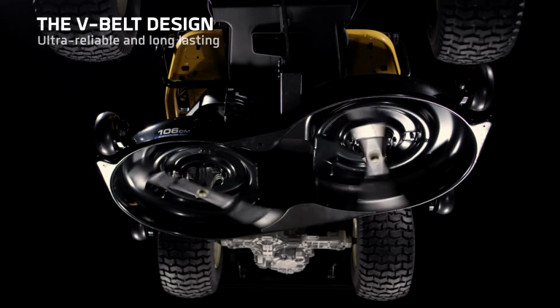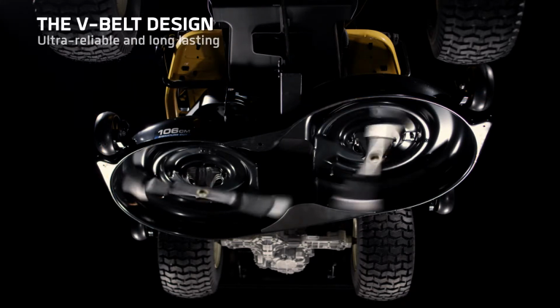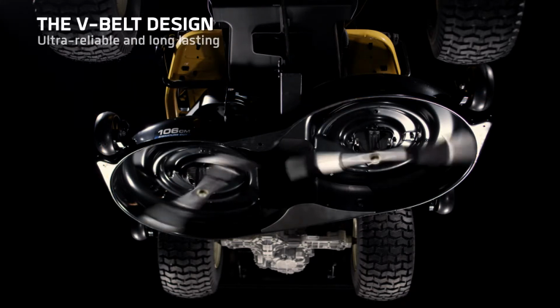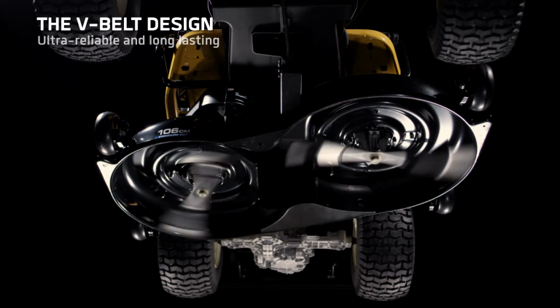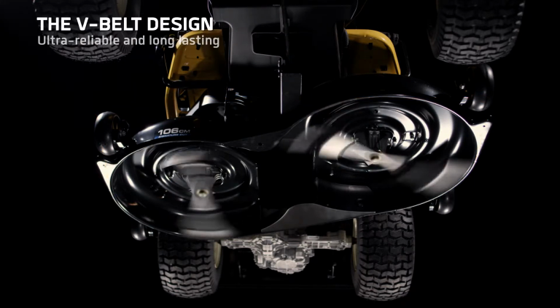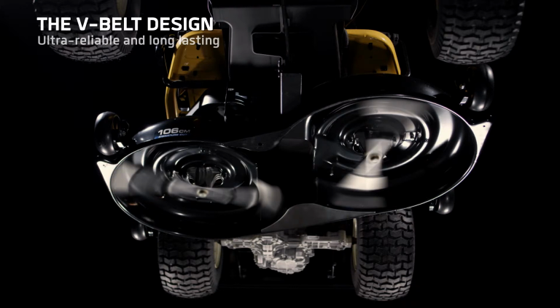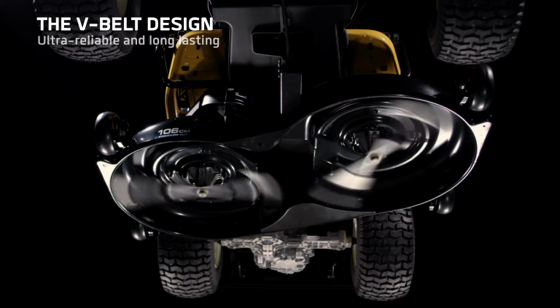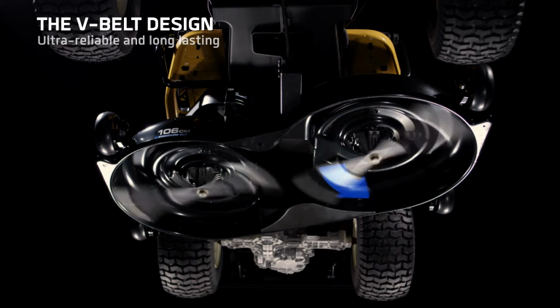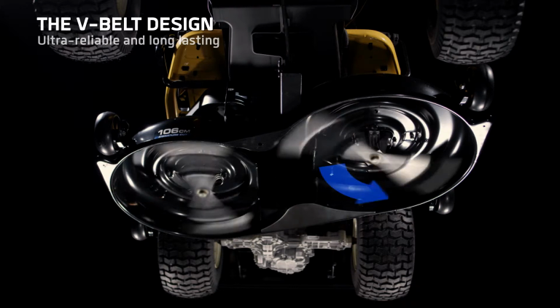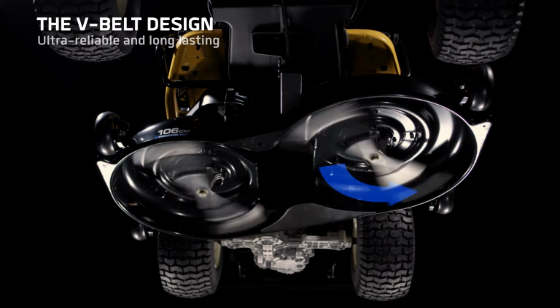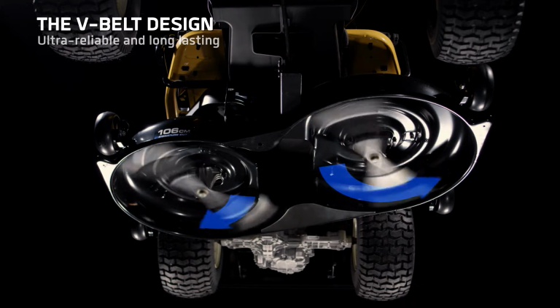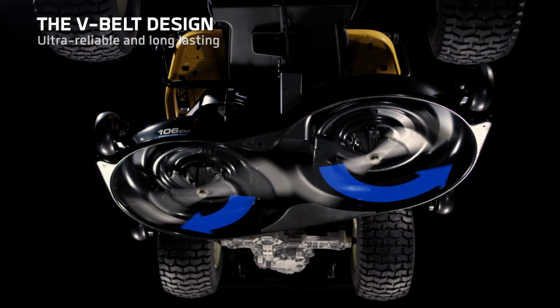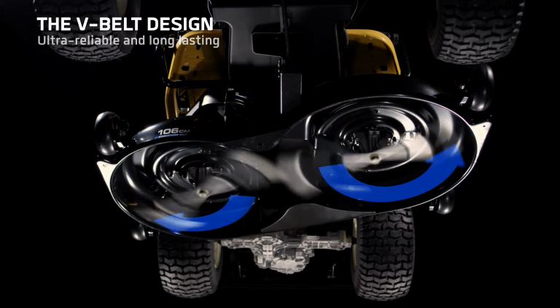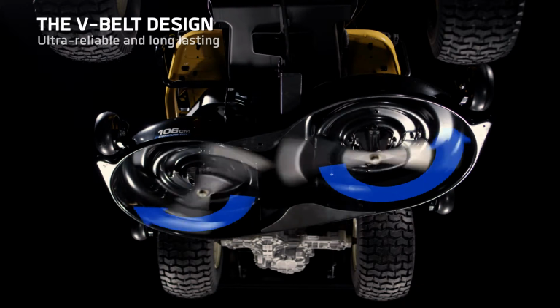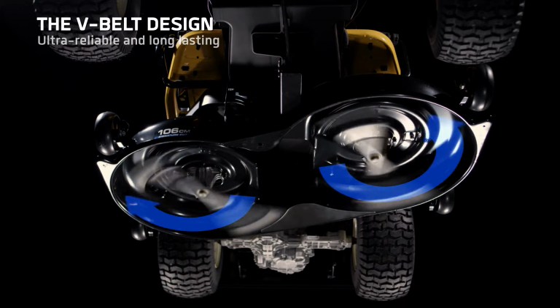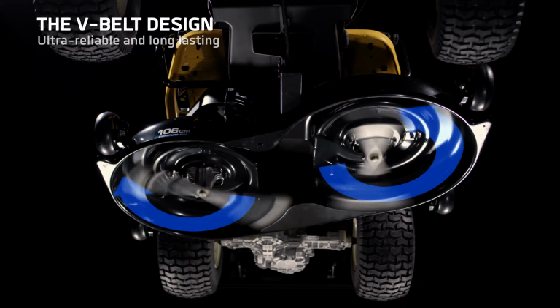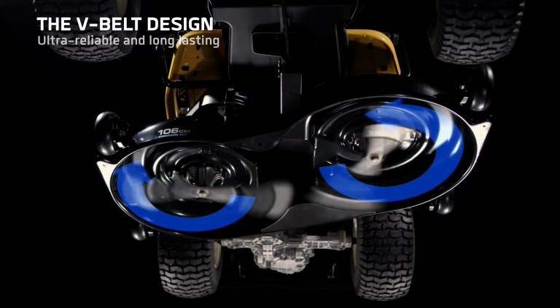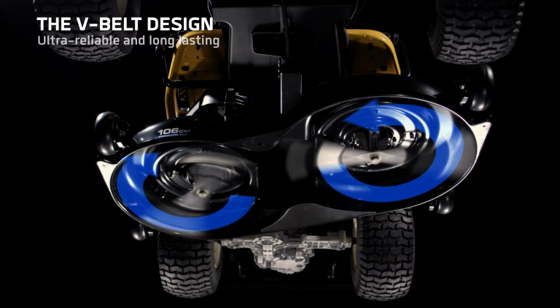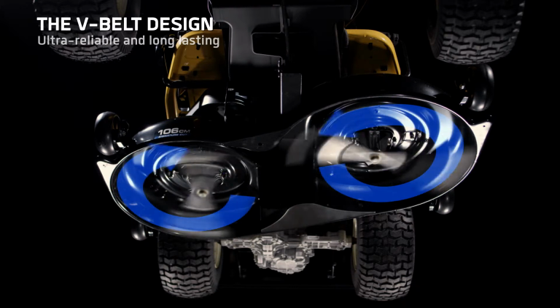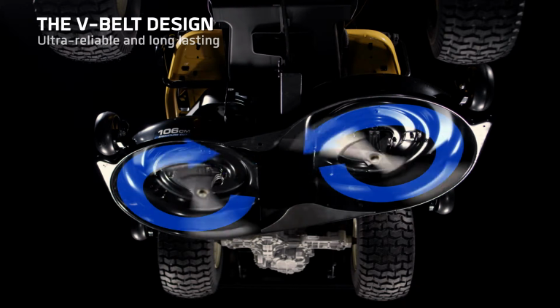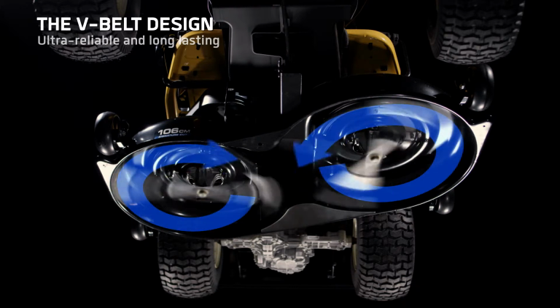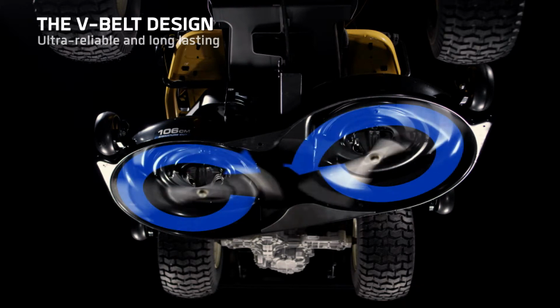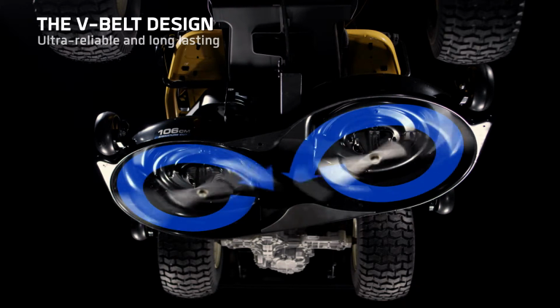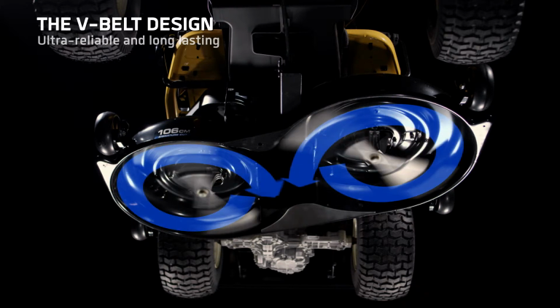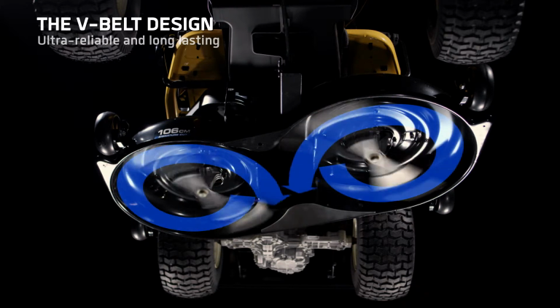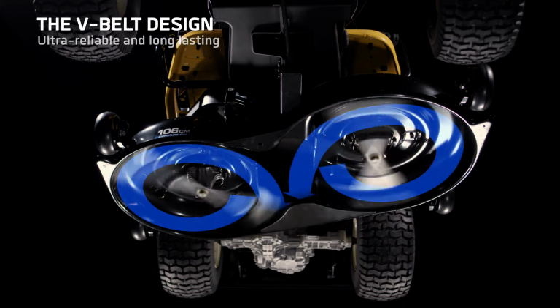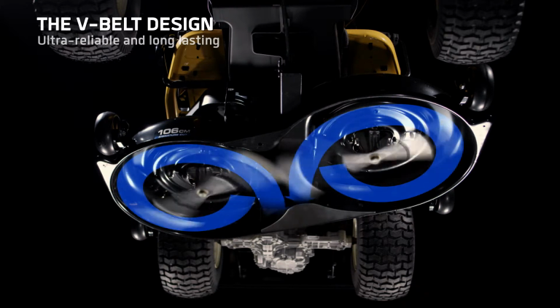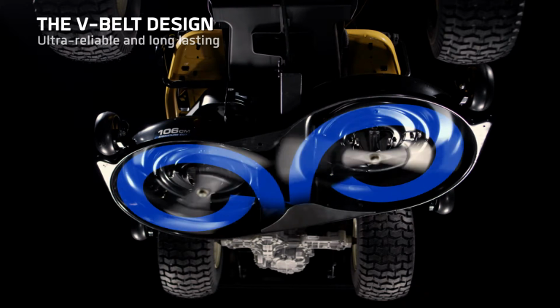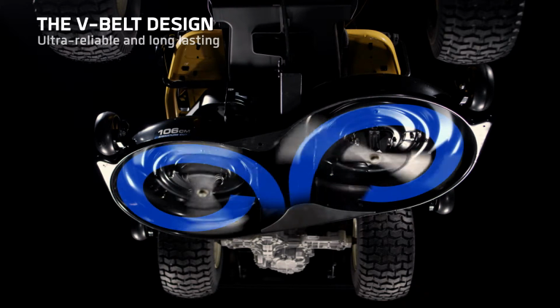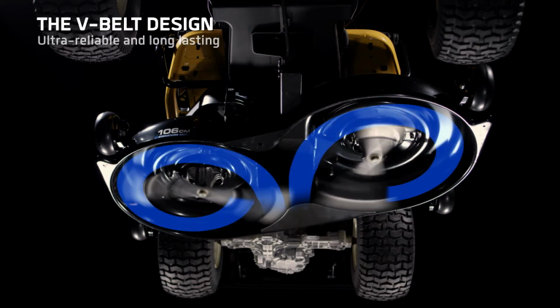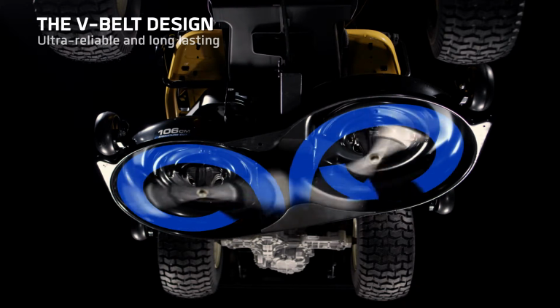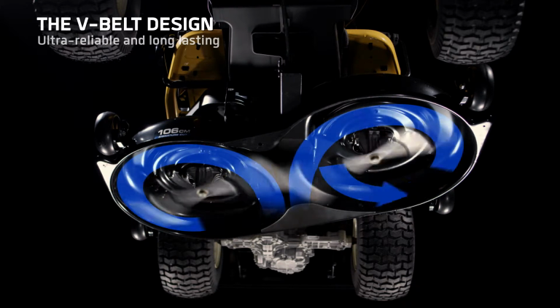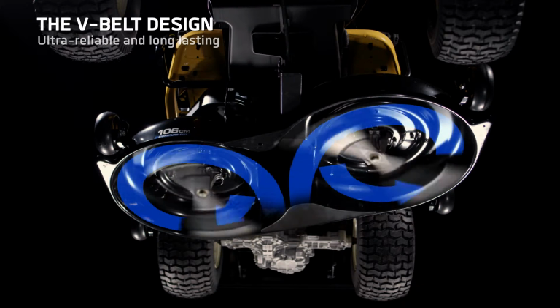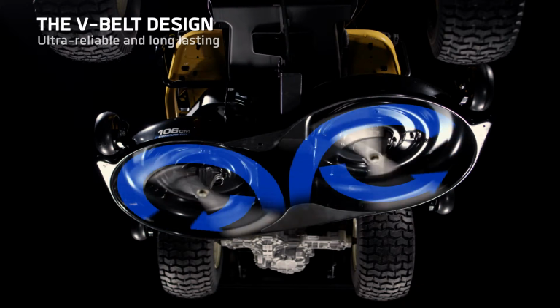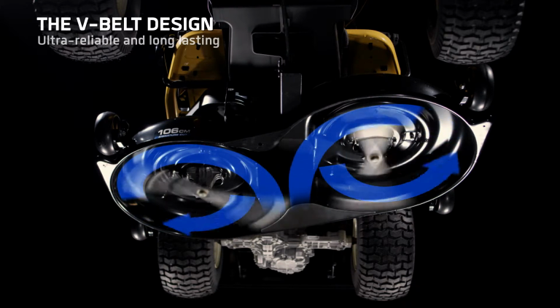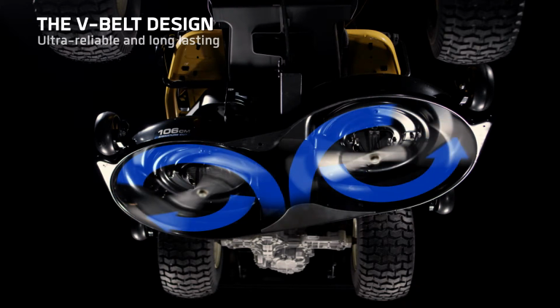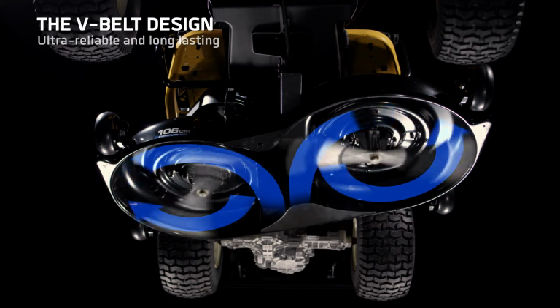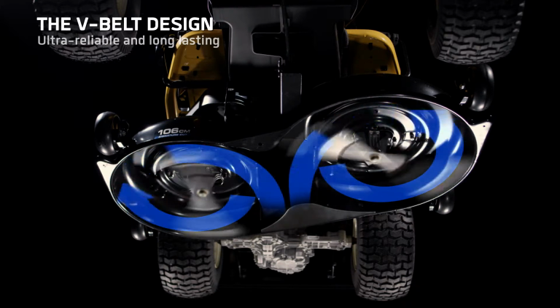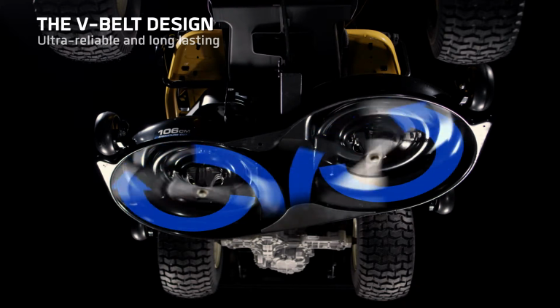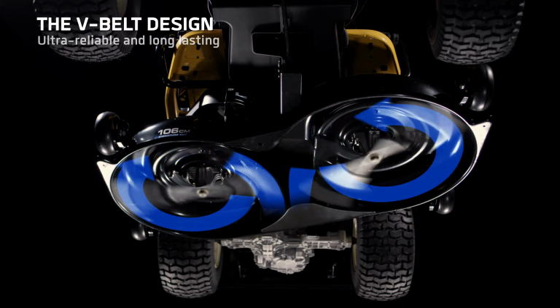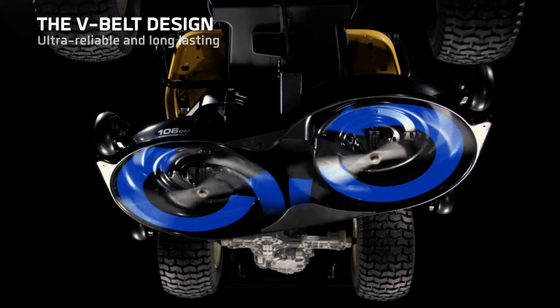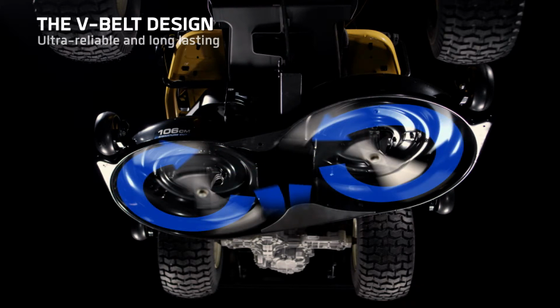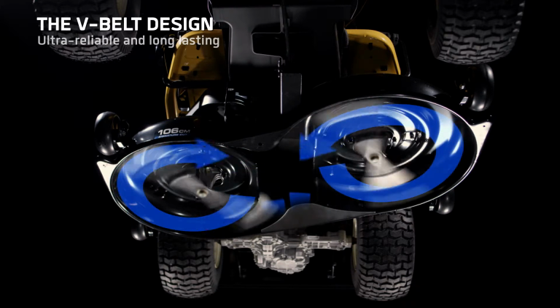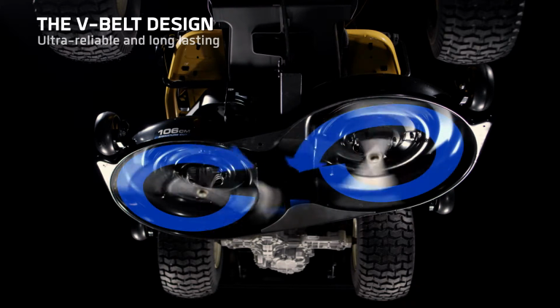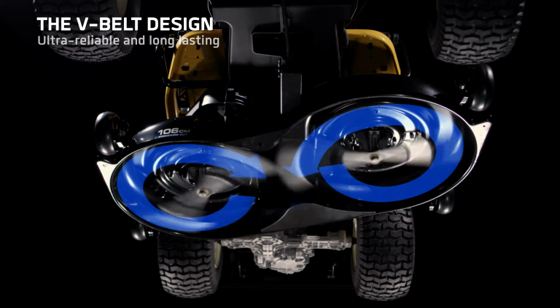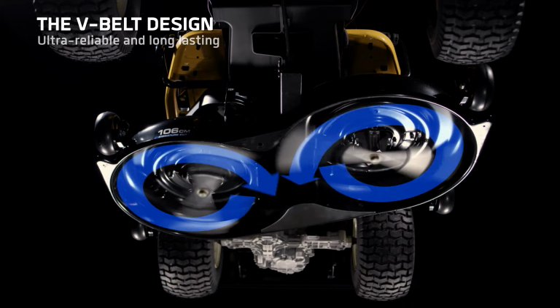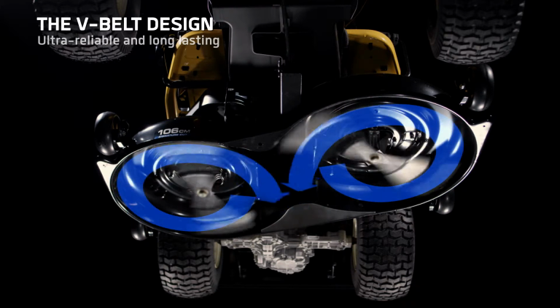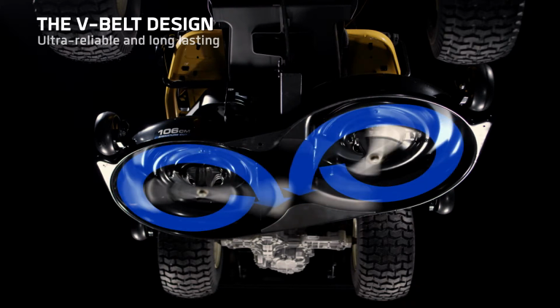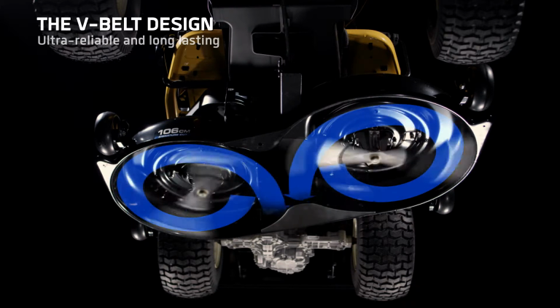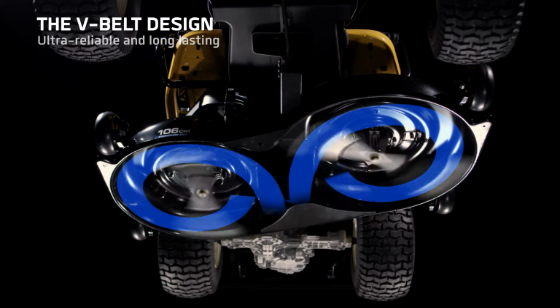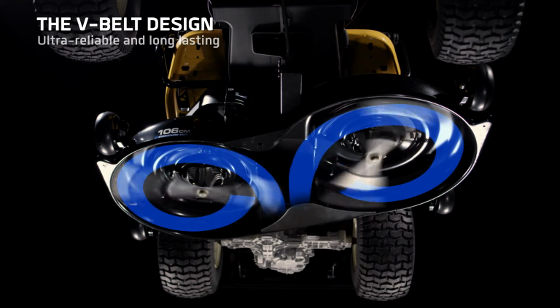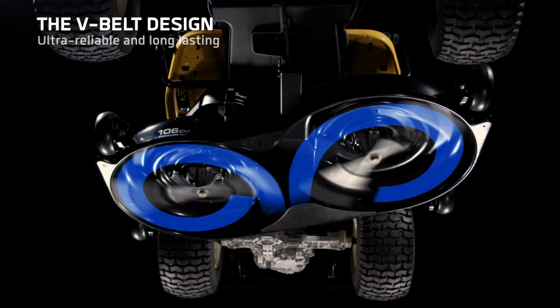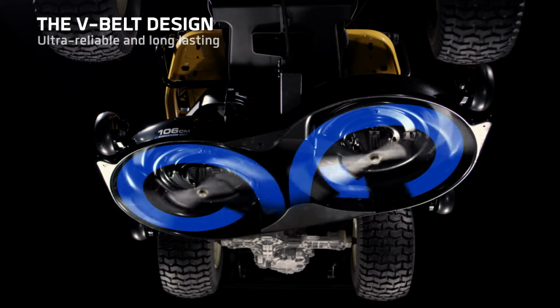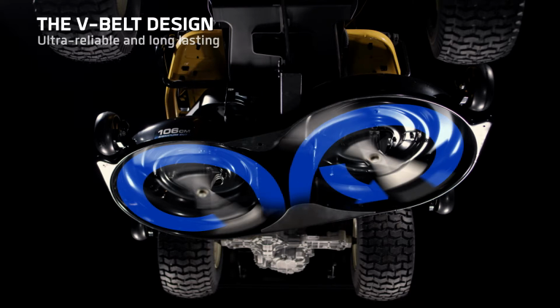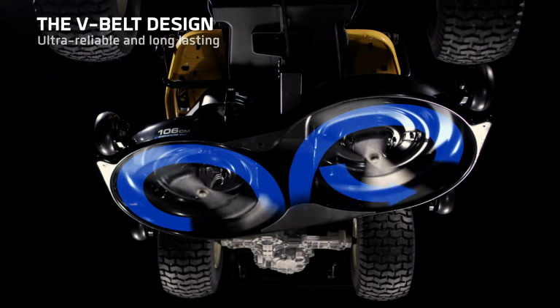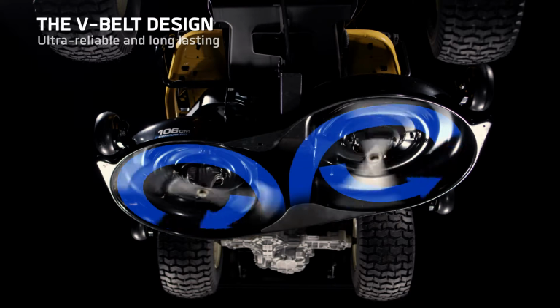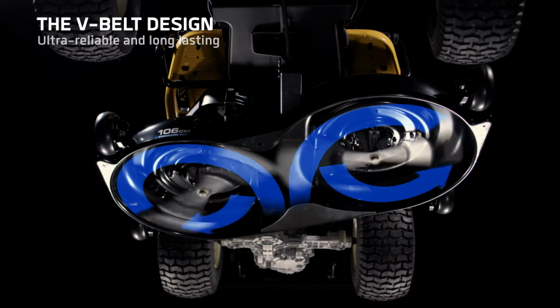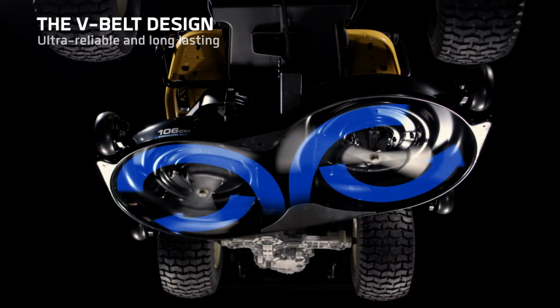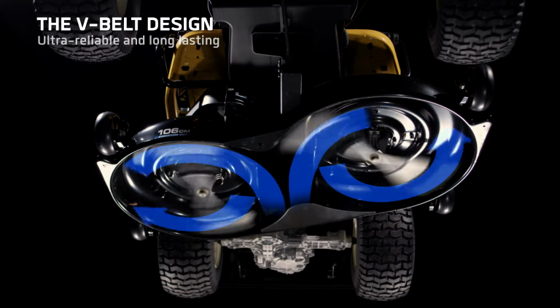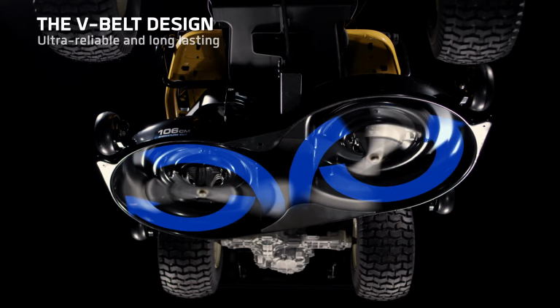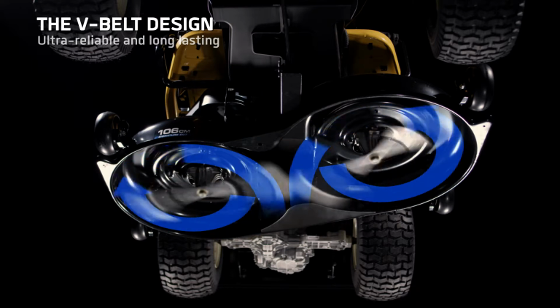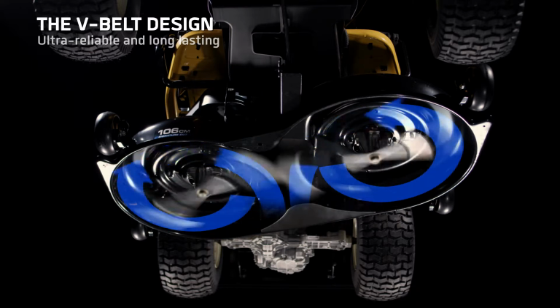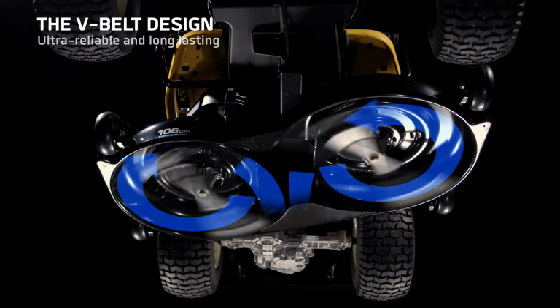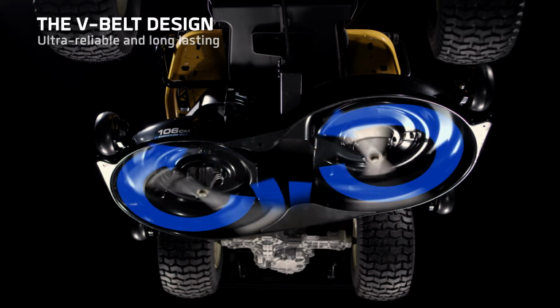Built with heavy-duty materials and an advanced belt design, ensuring long-term durability.